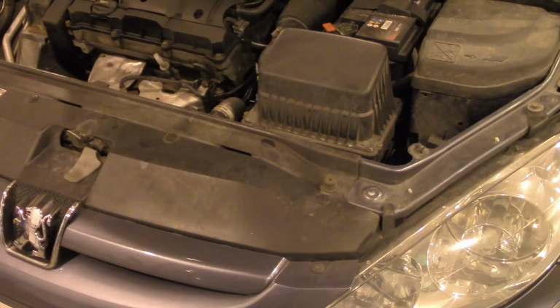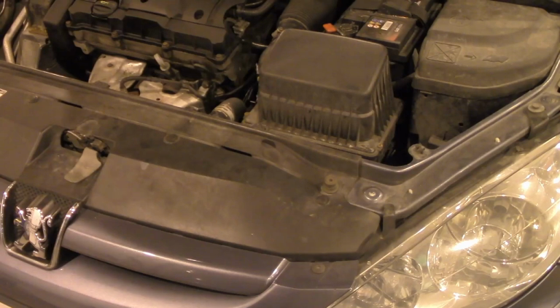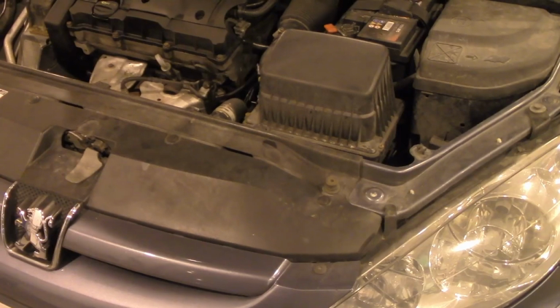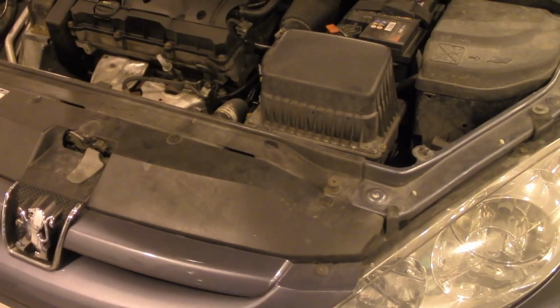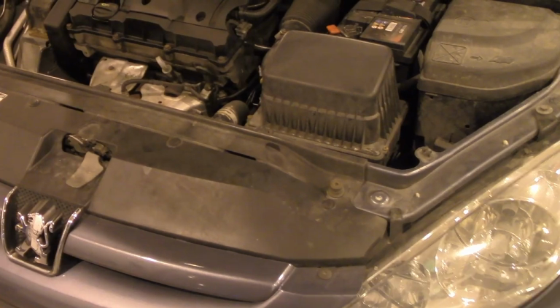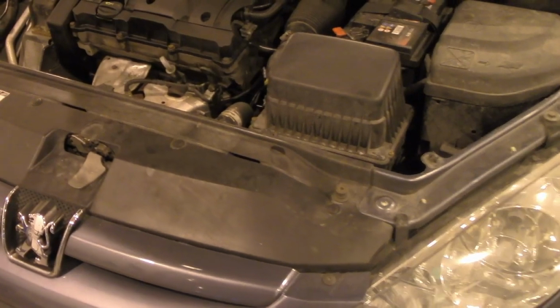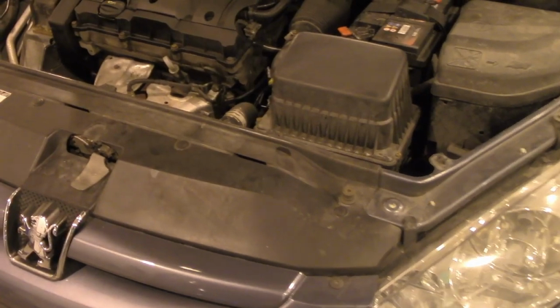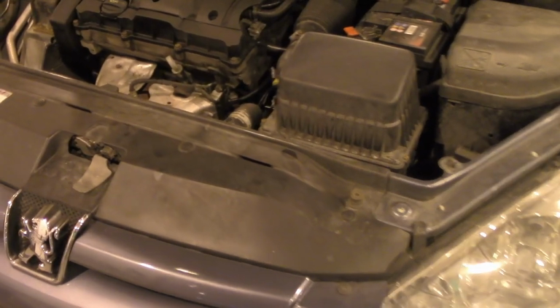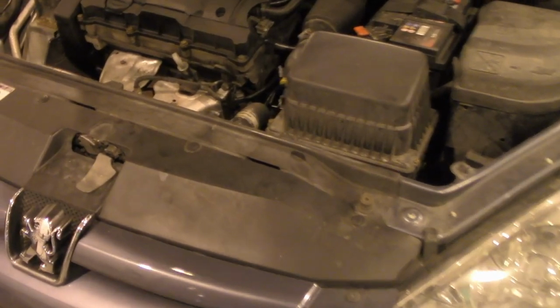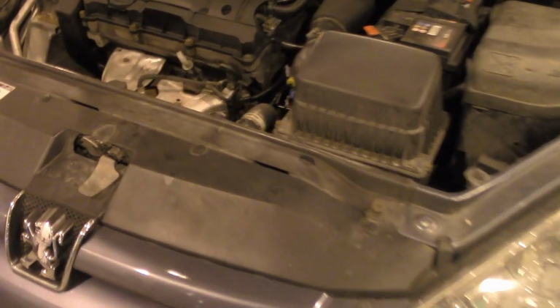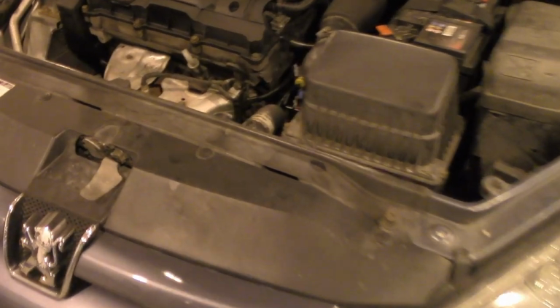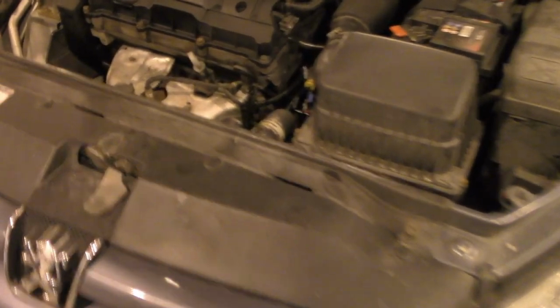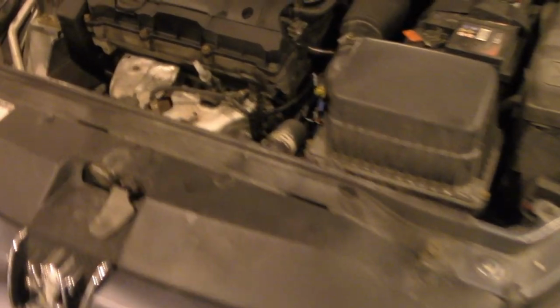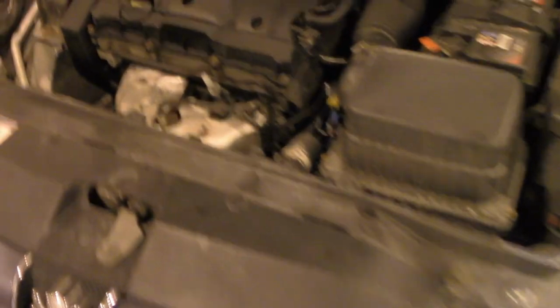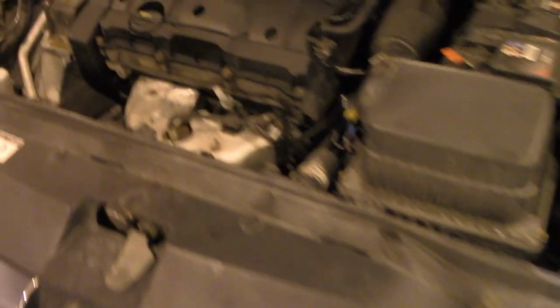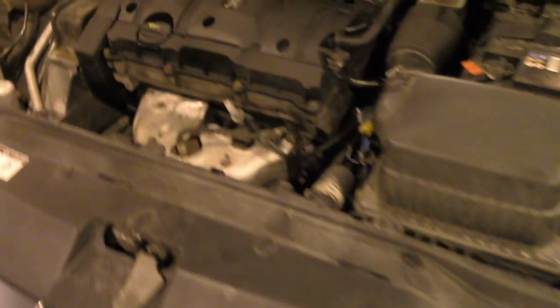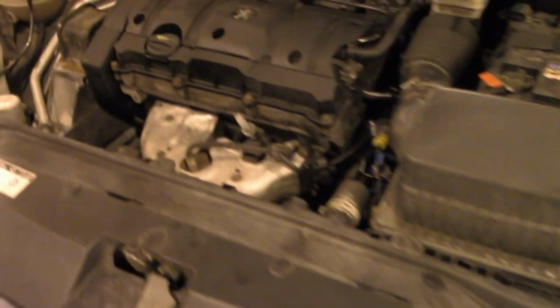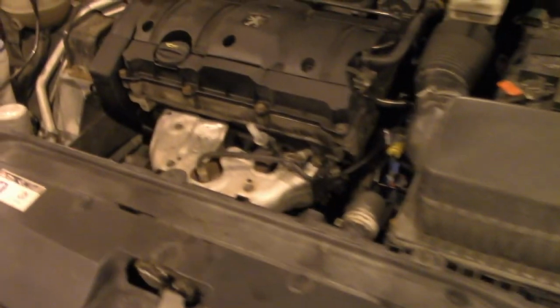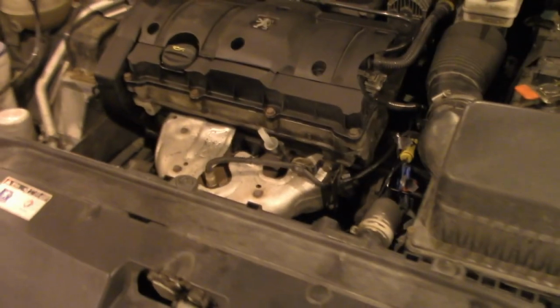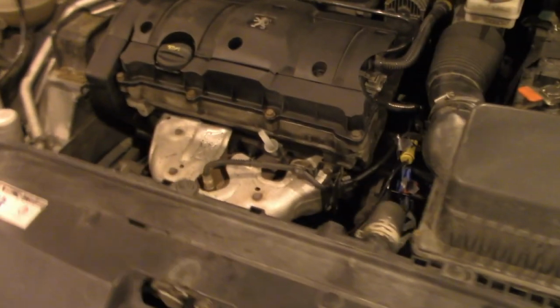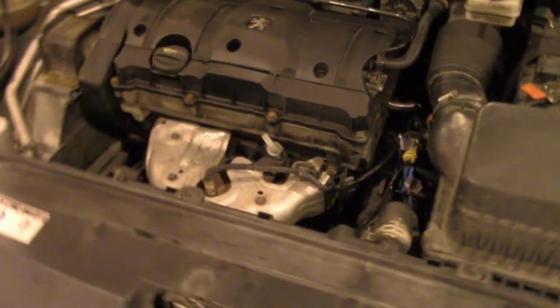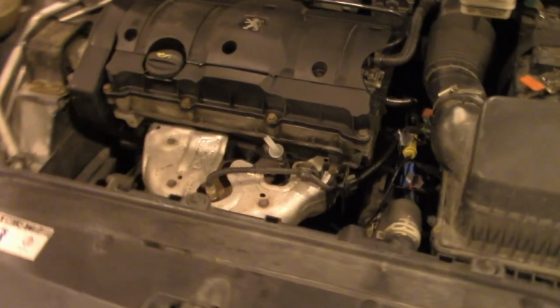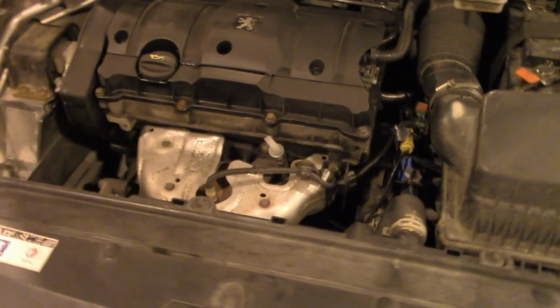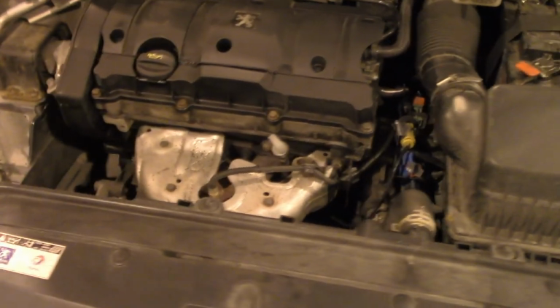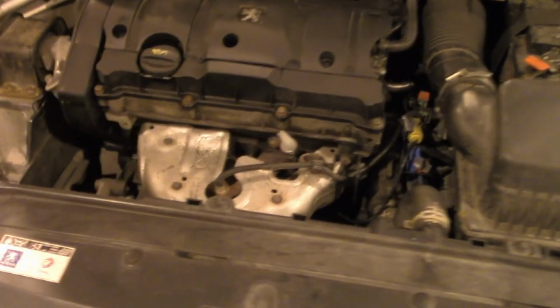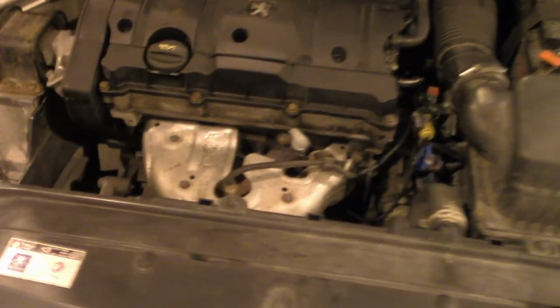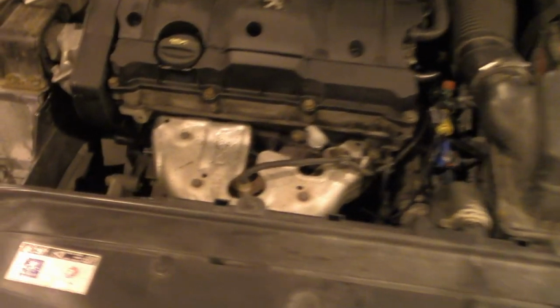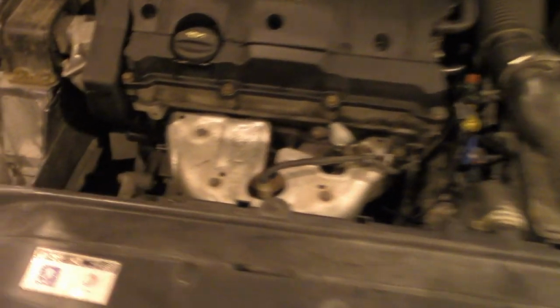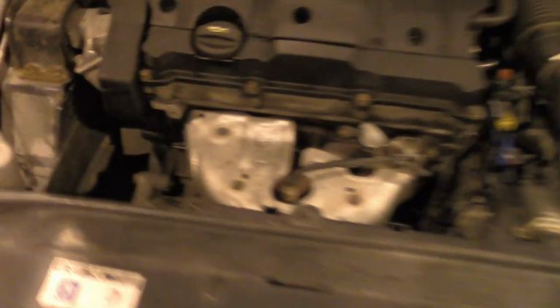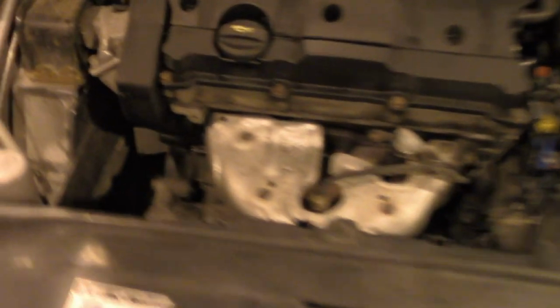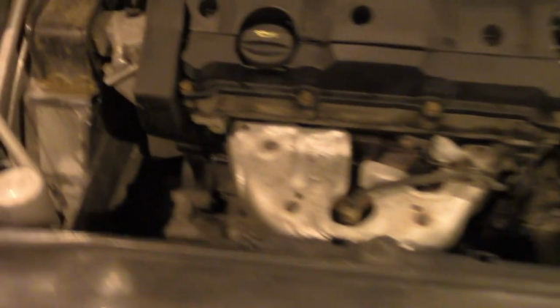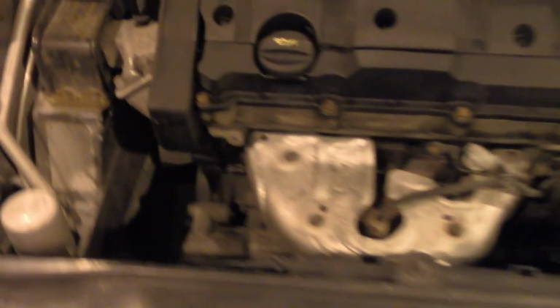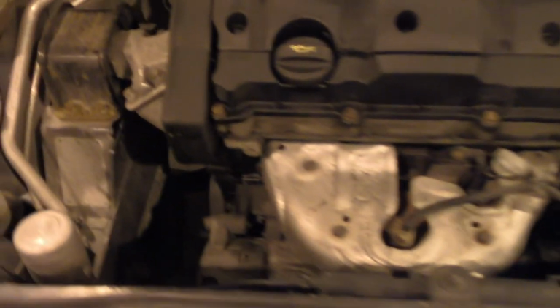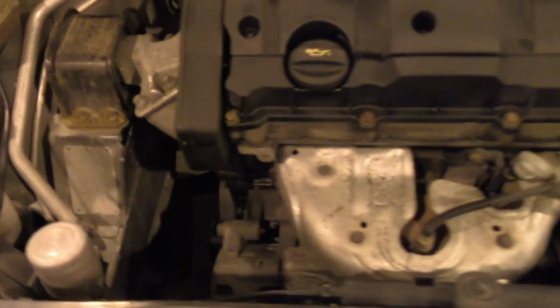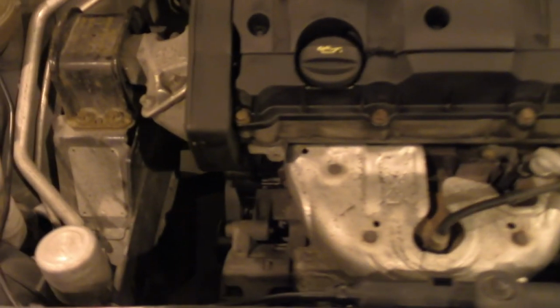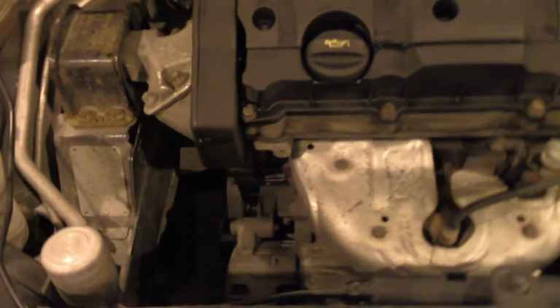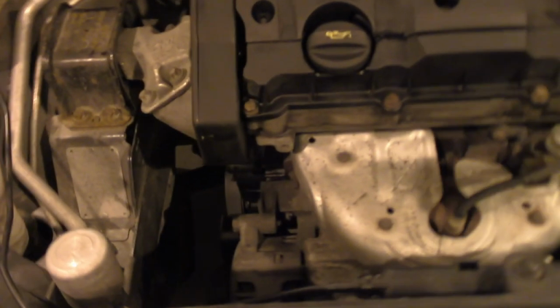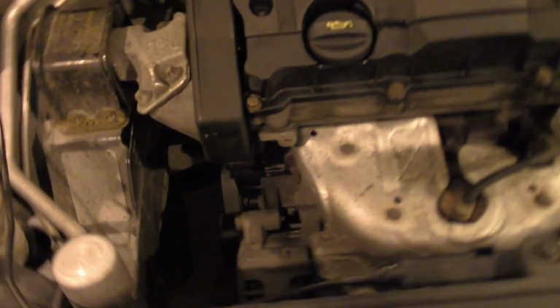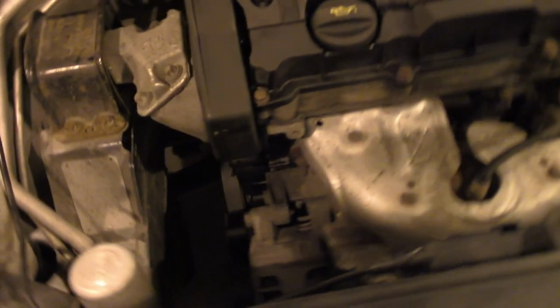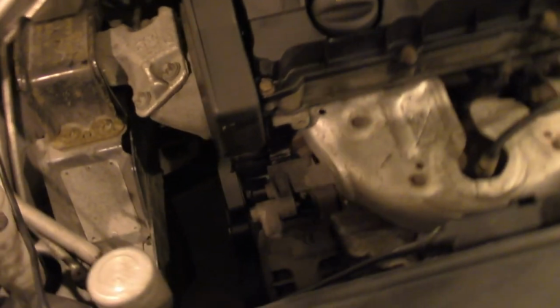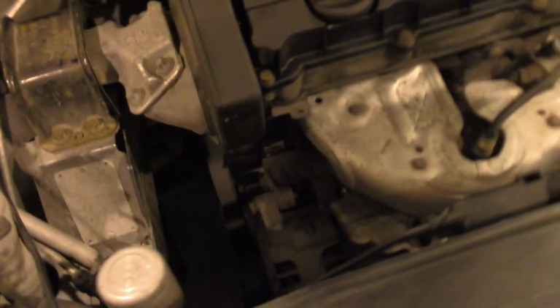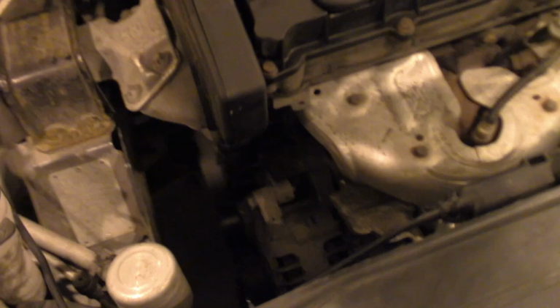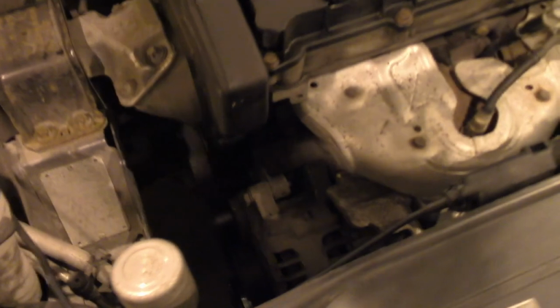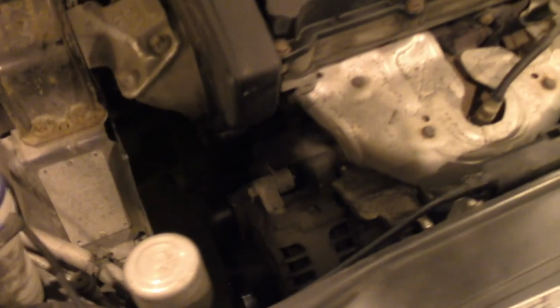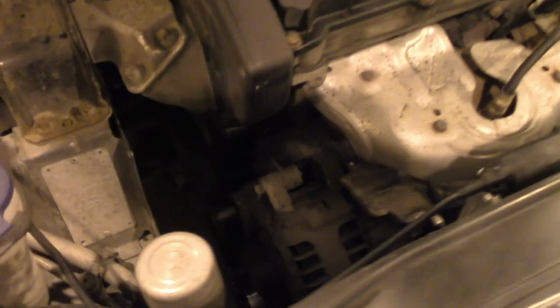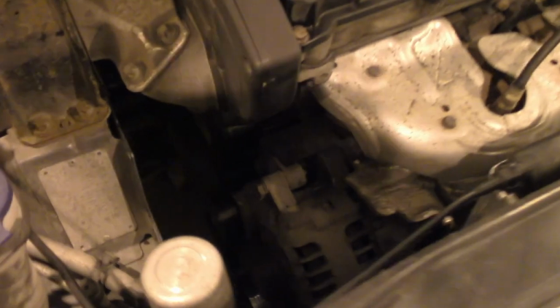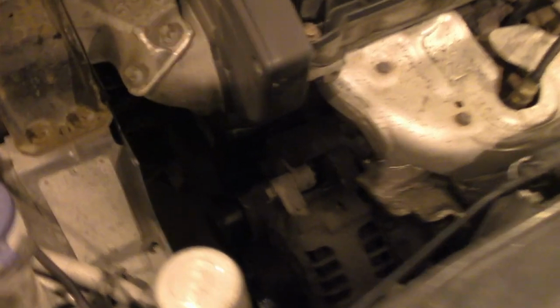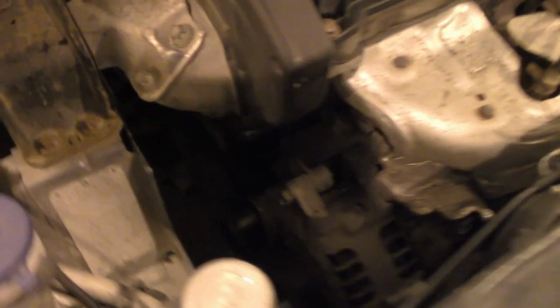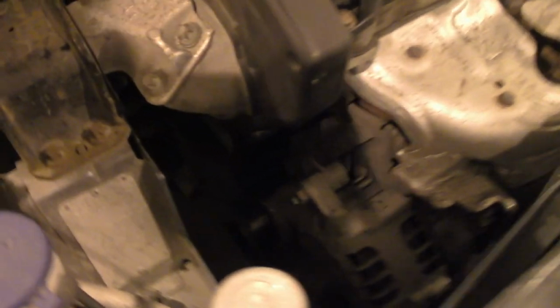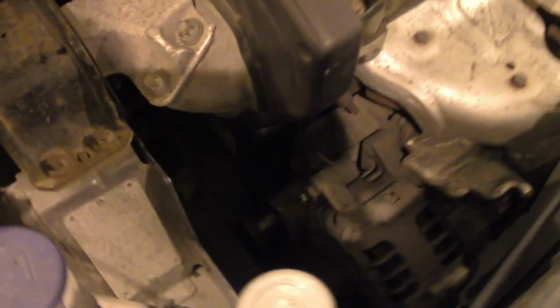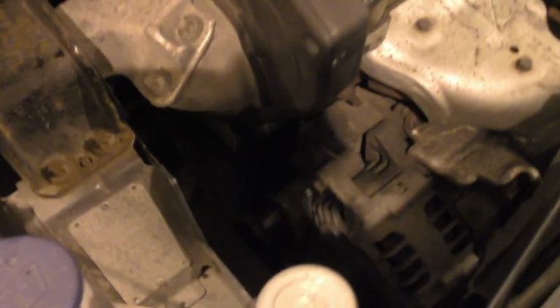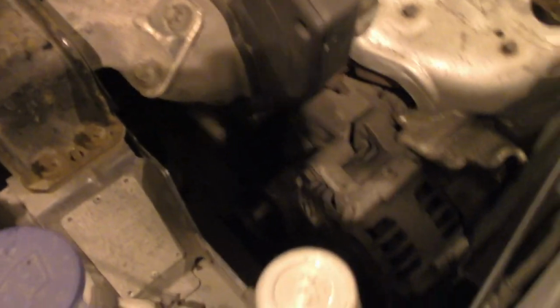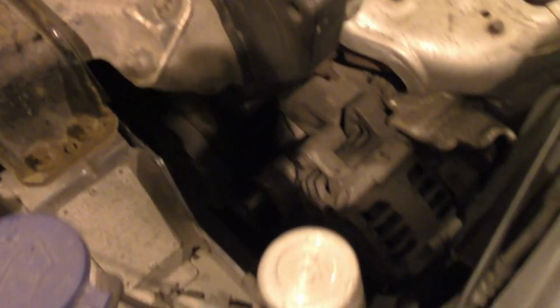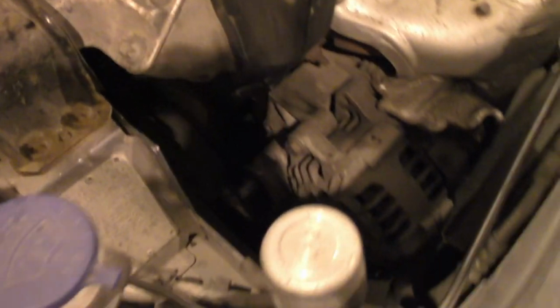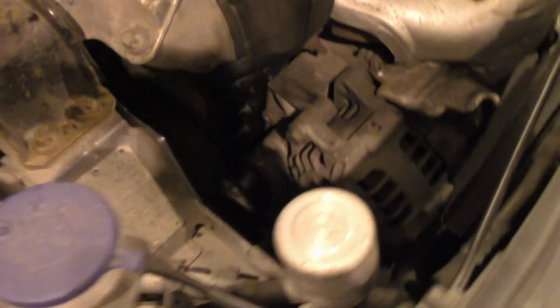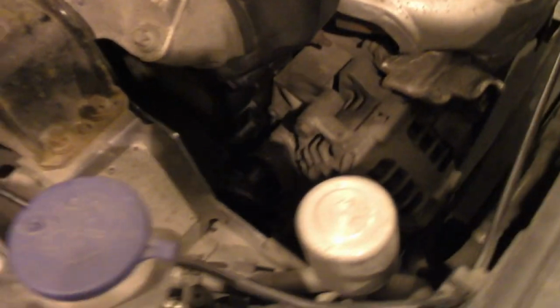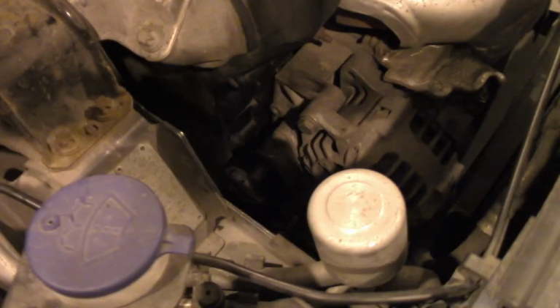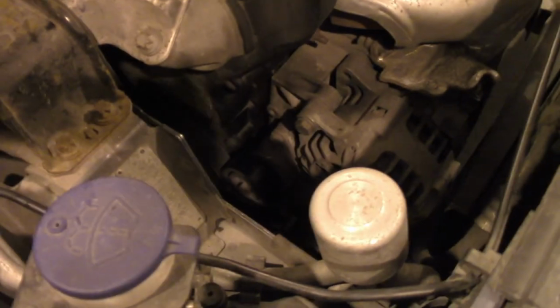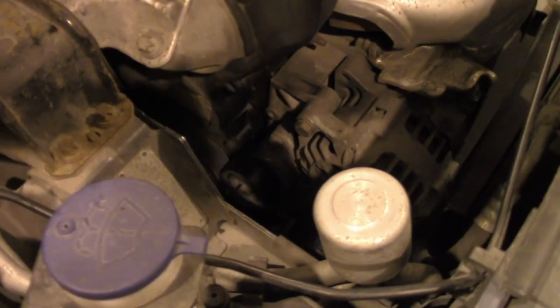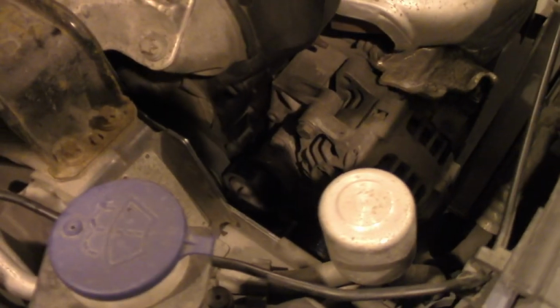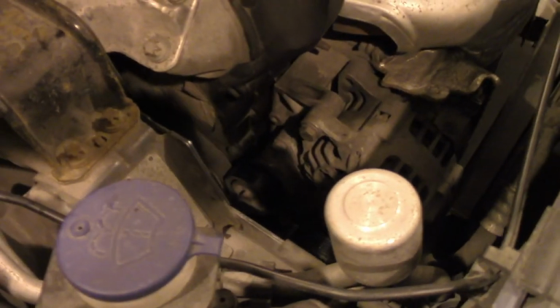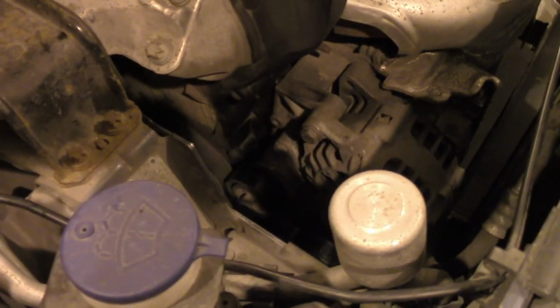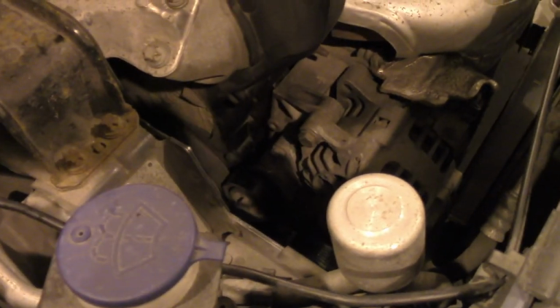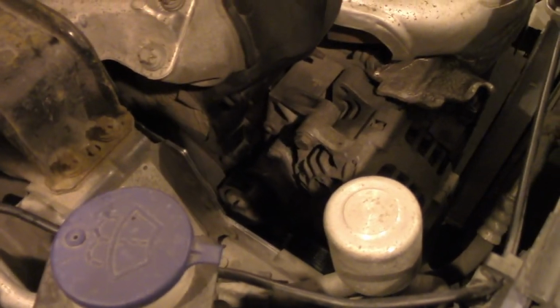Hi guys, this is a Peugeot 307 SW from 2005 and today we will replace the auxiliary belt.